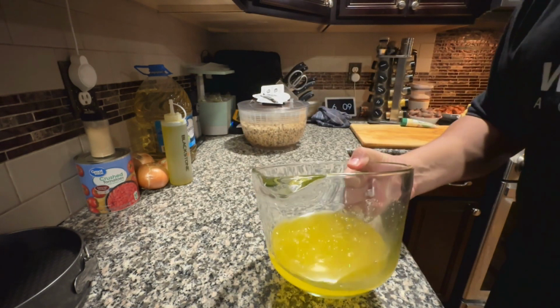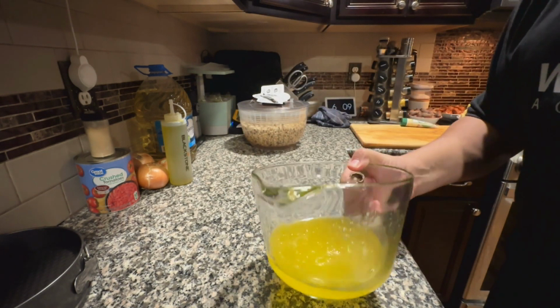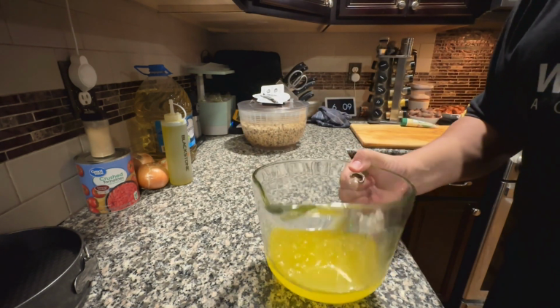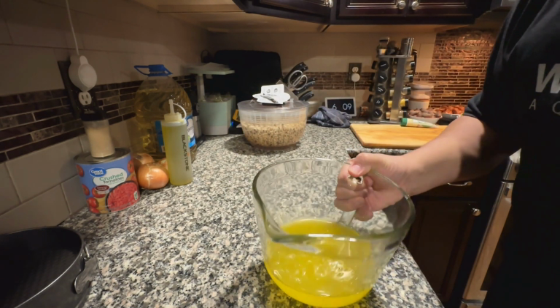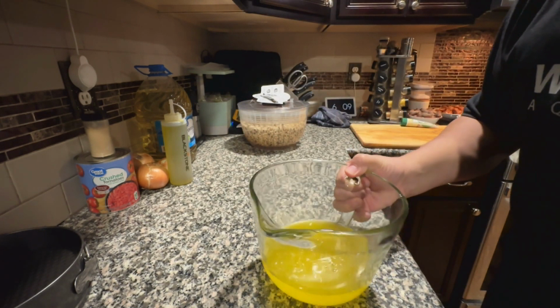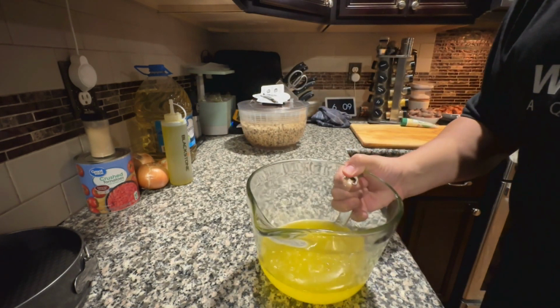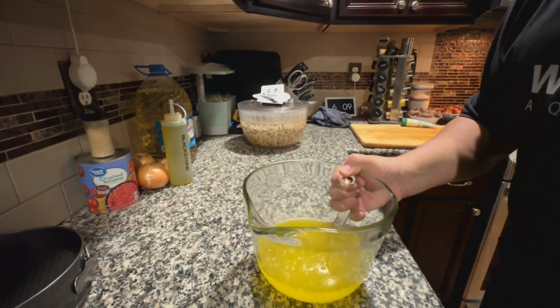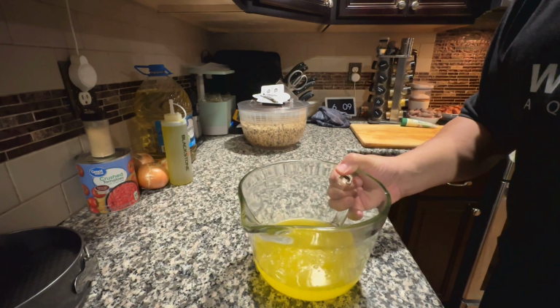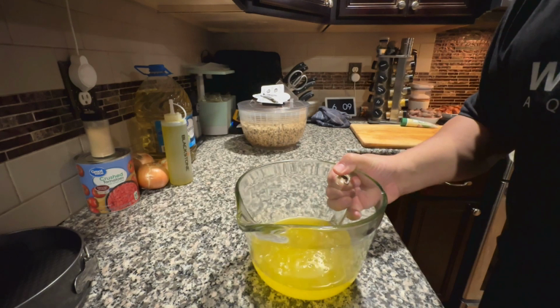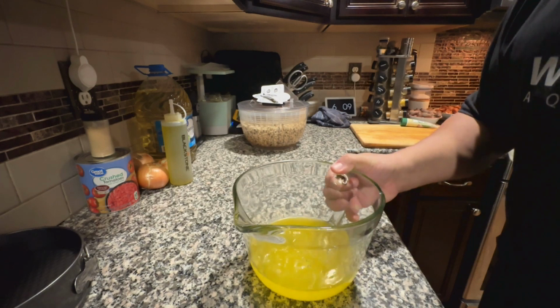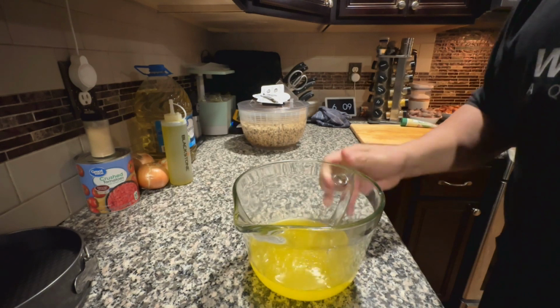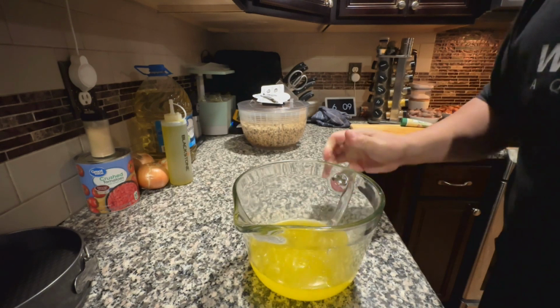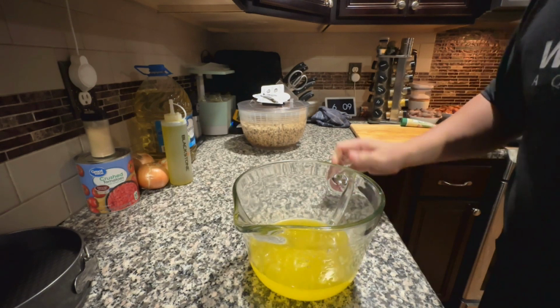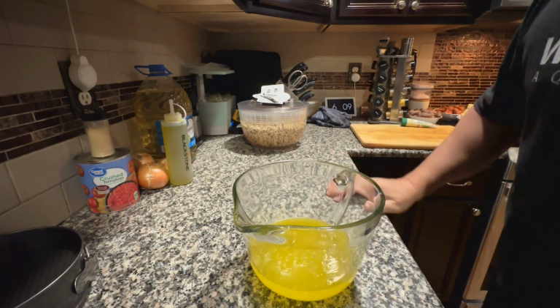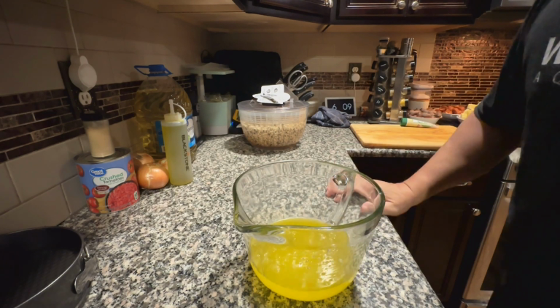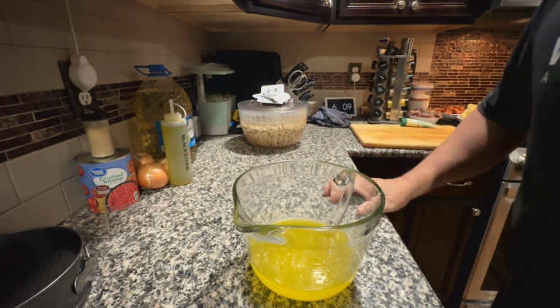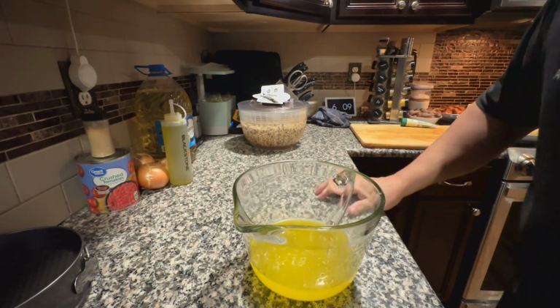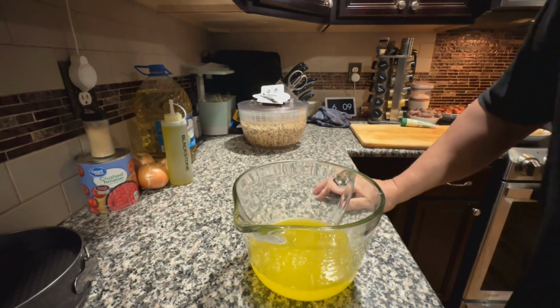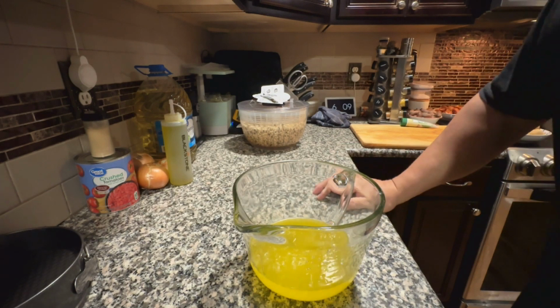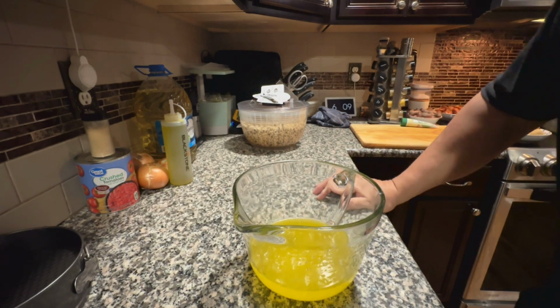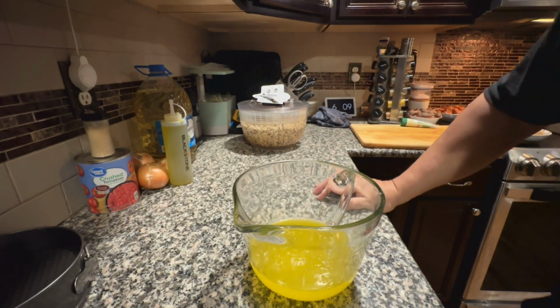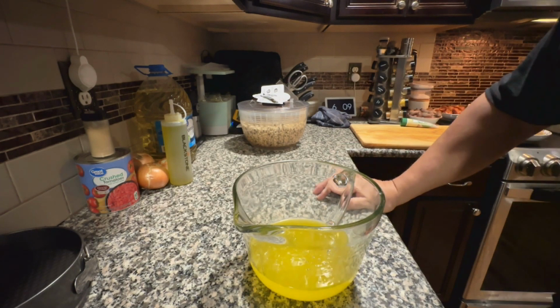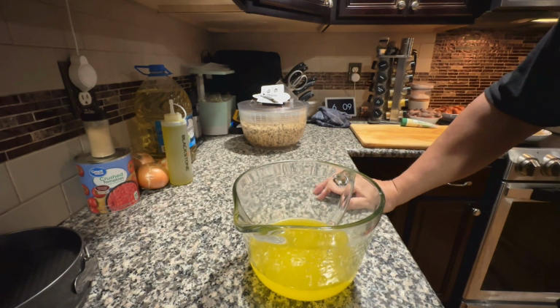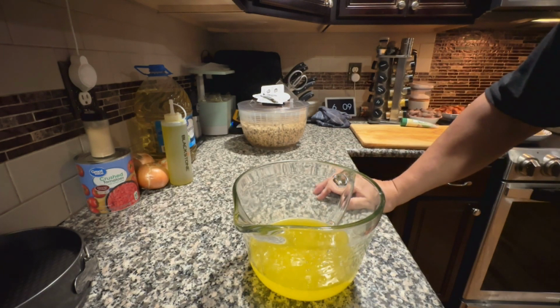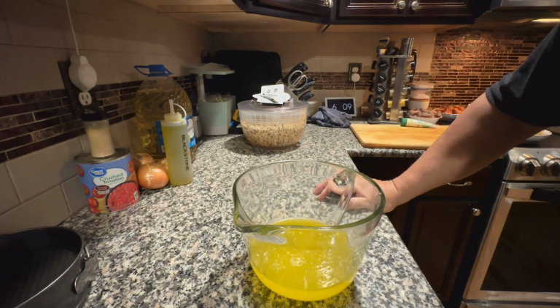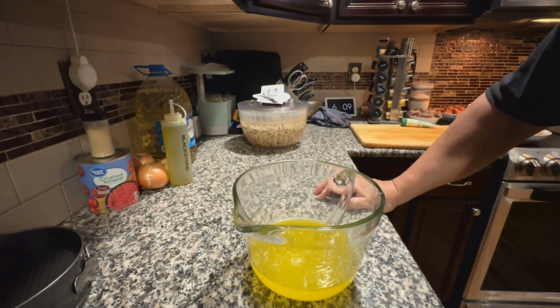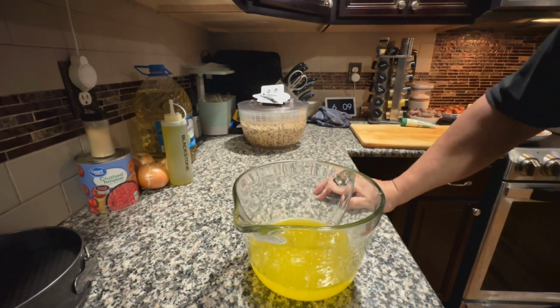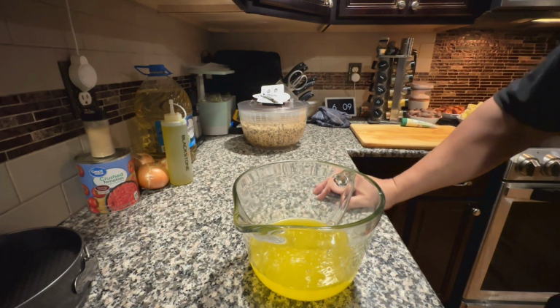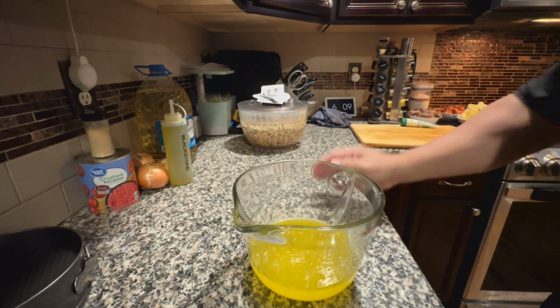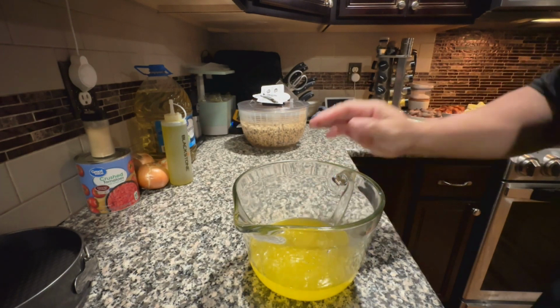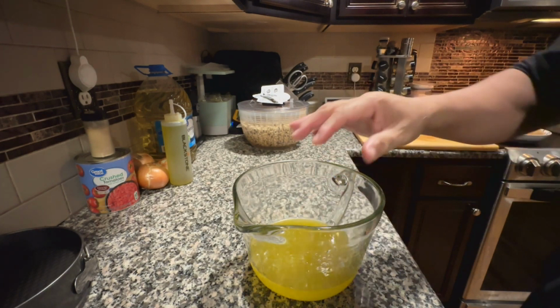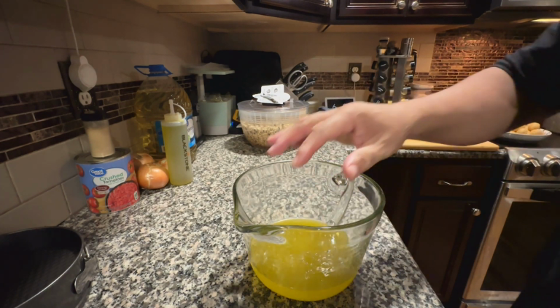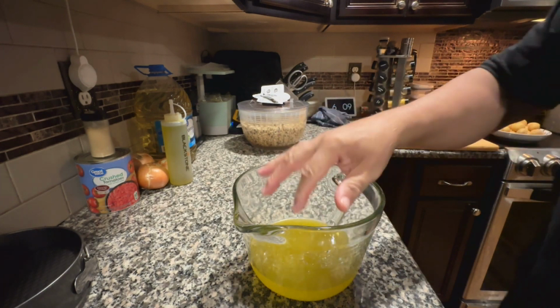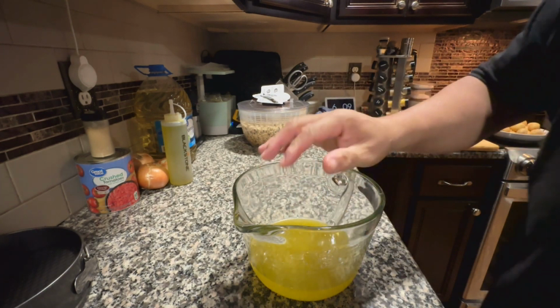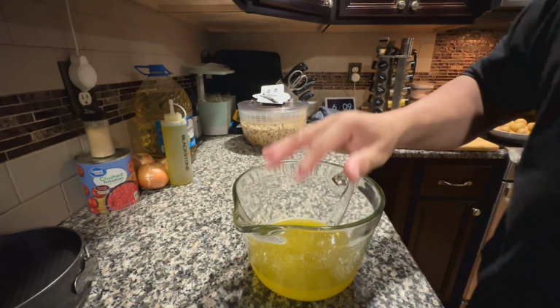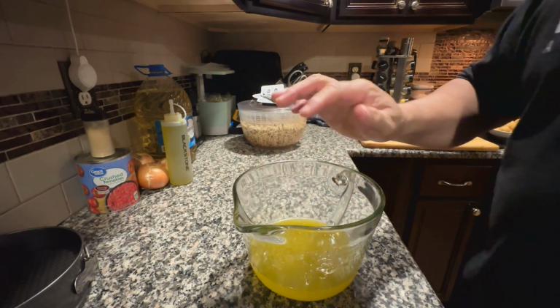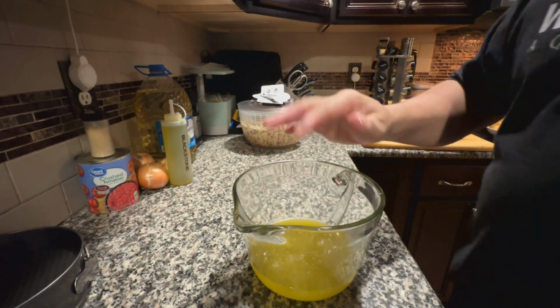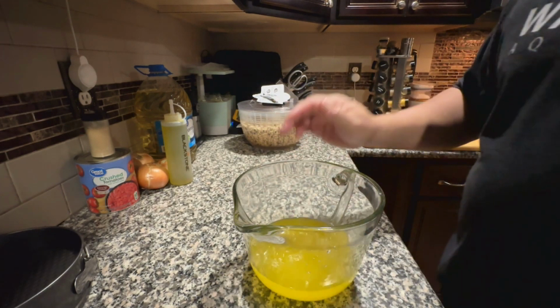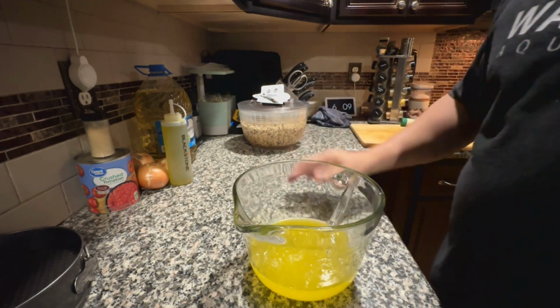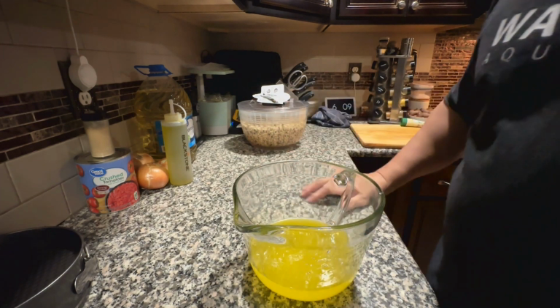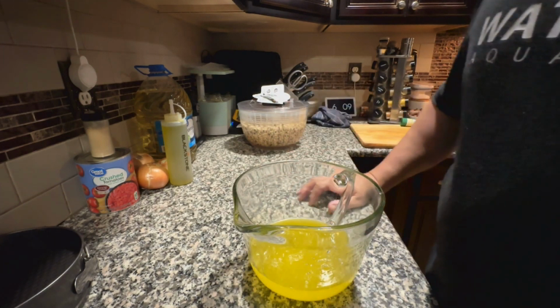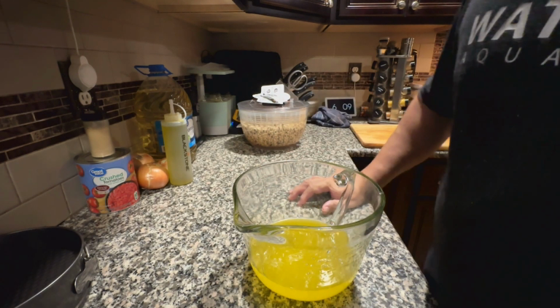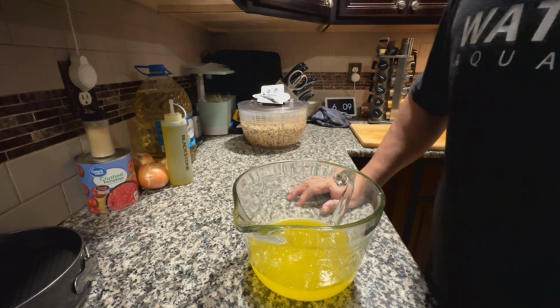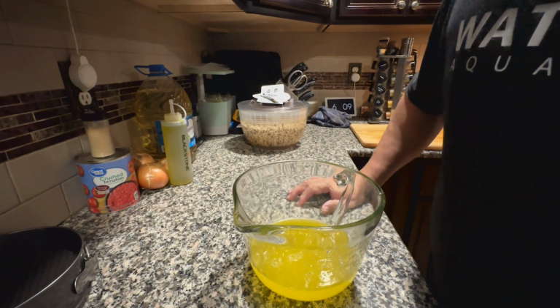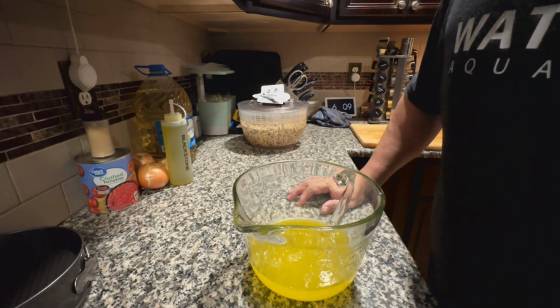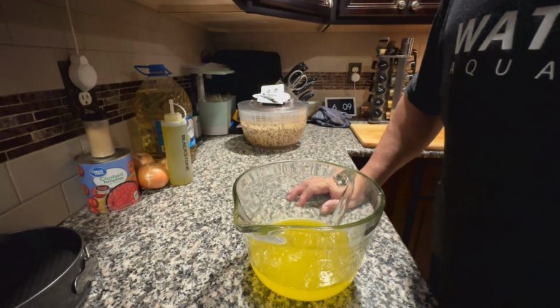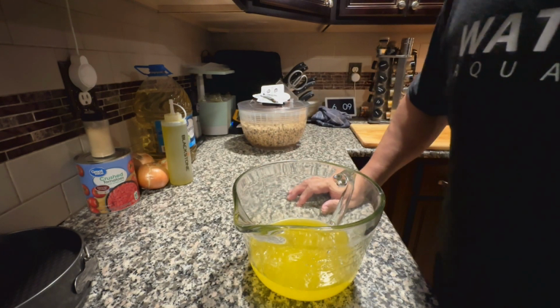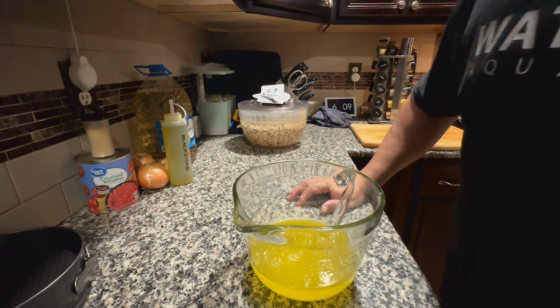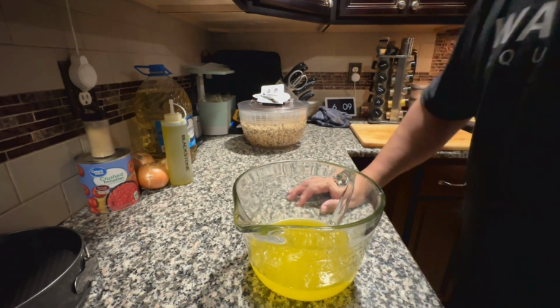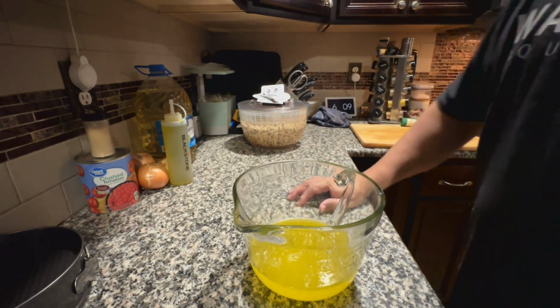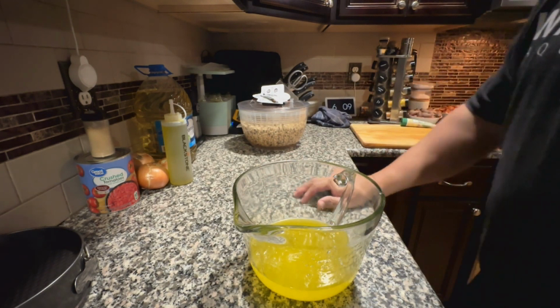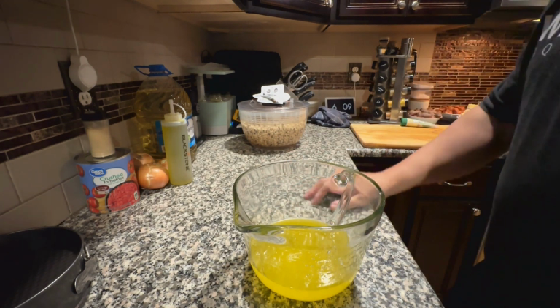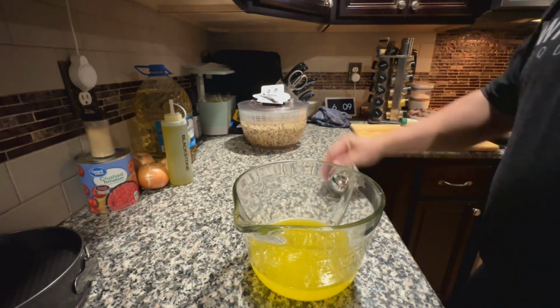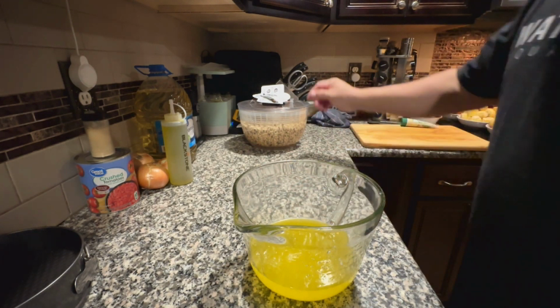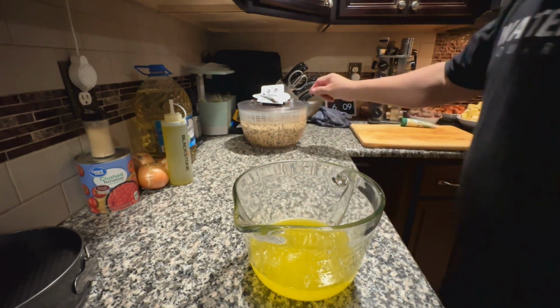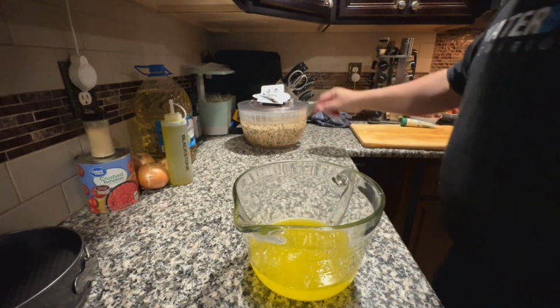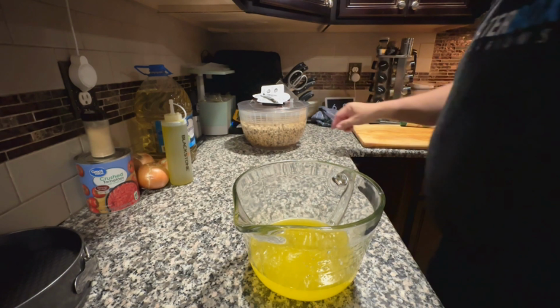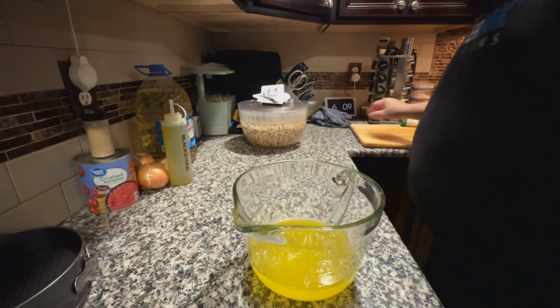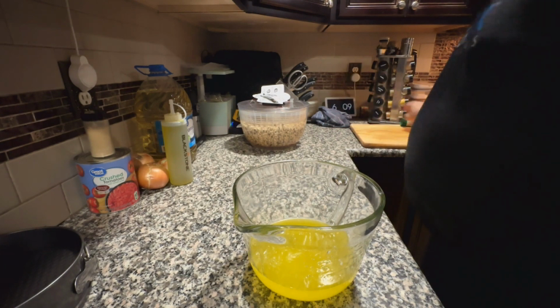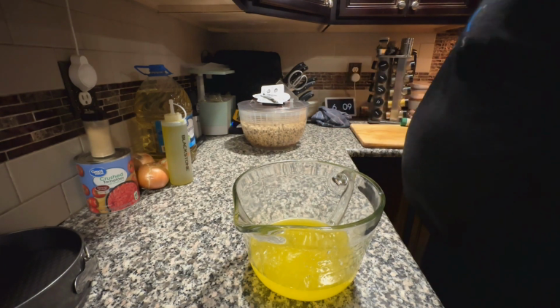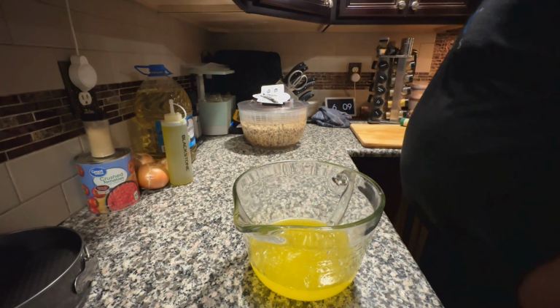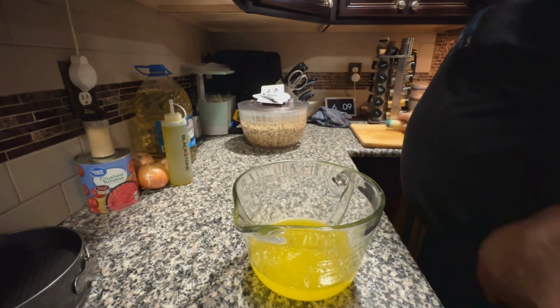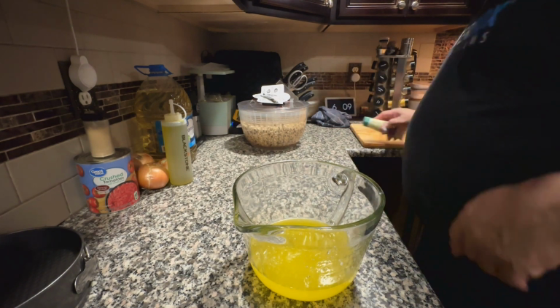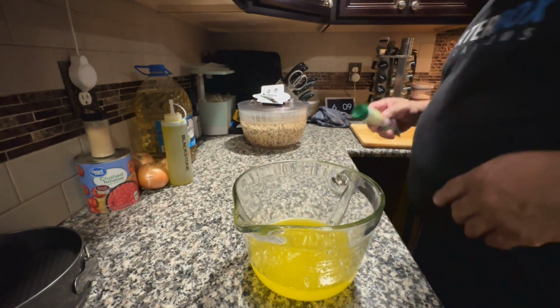Mix your clarified butter with anything you desire. I am using garlic paste and salt.